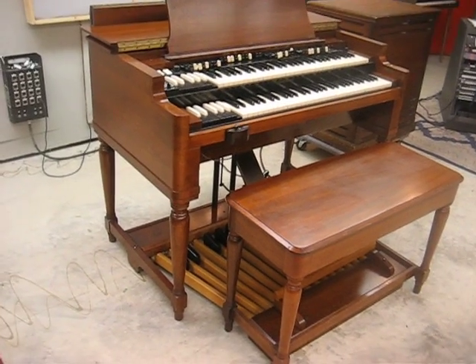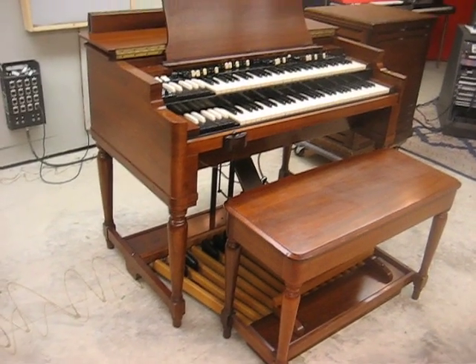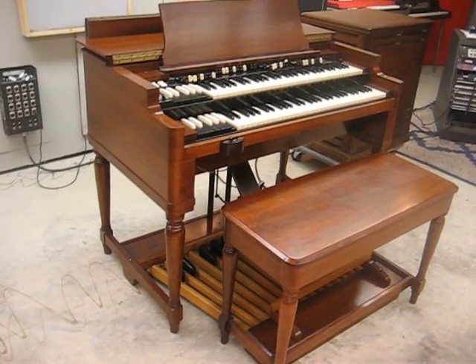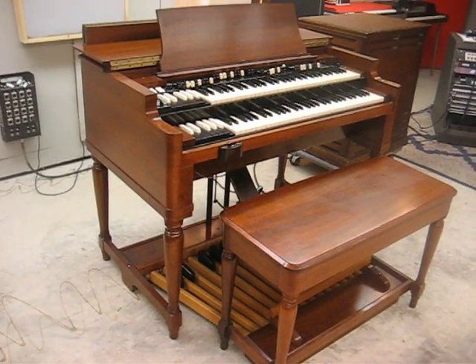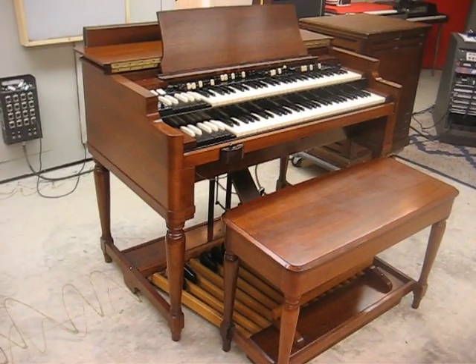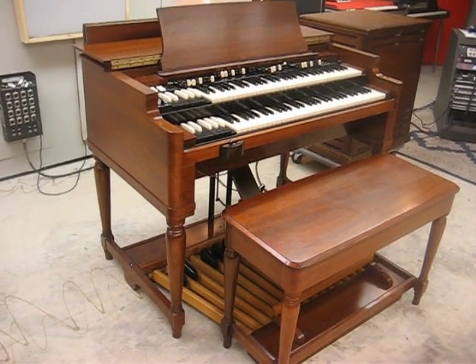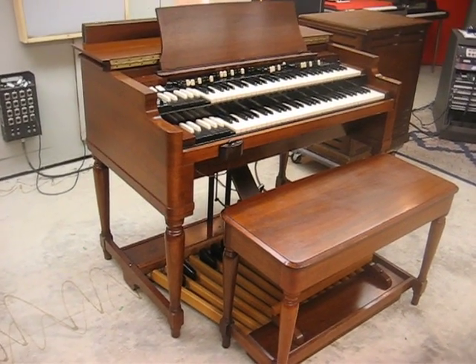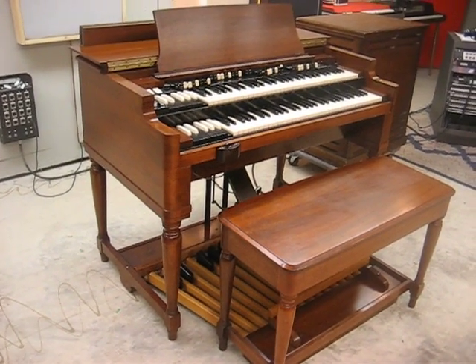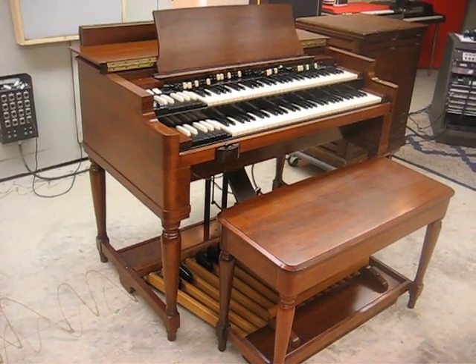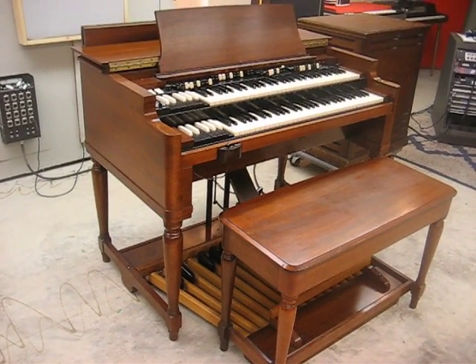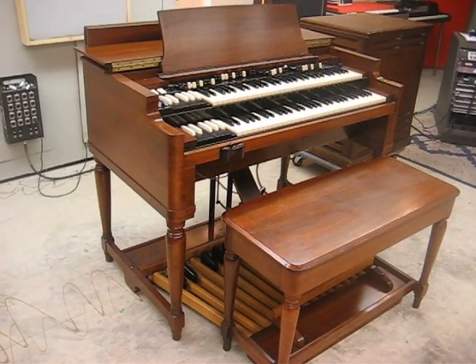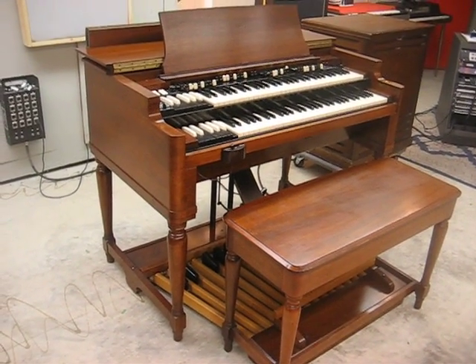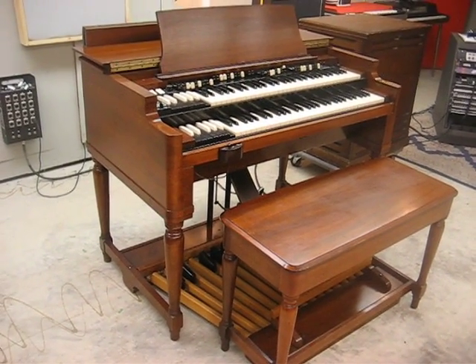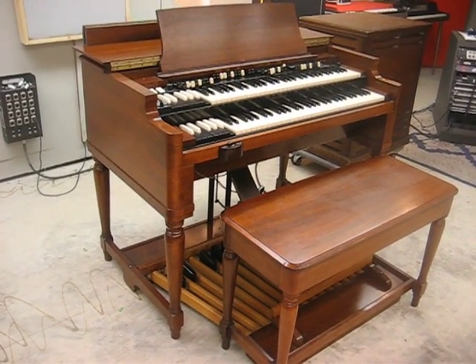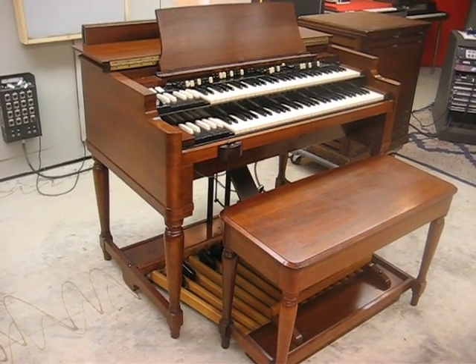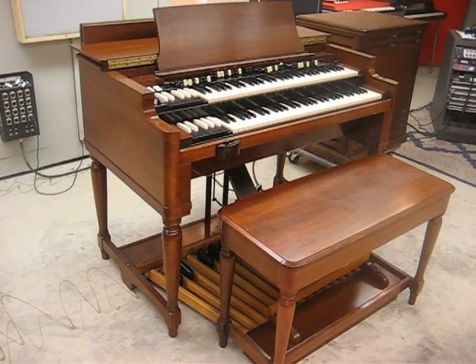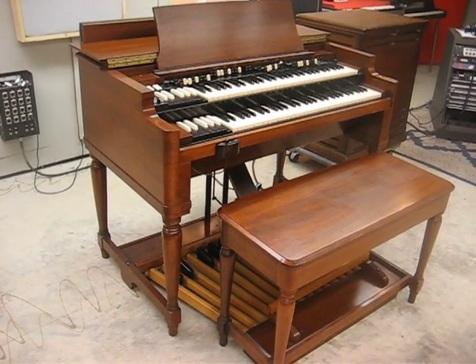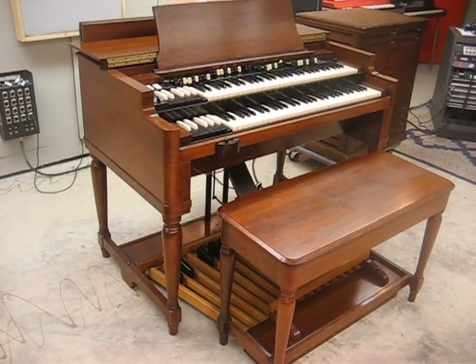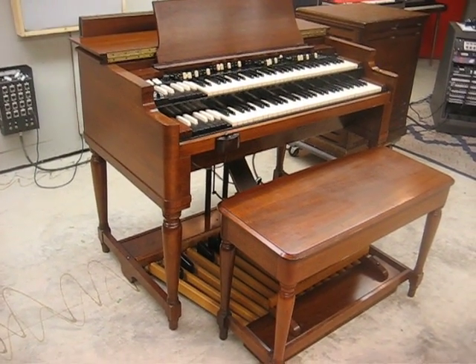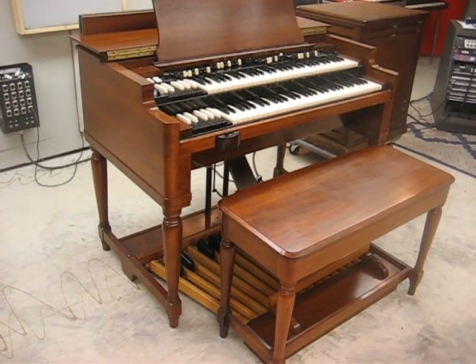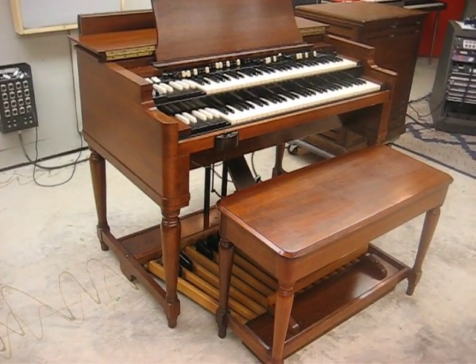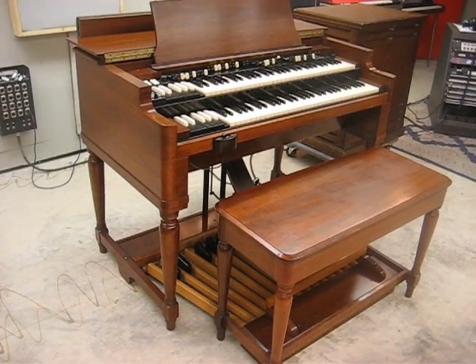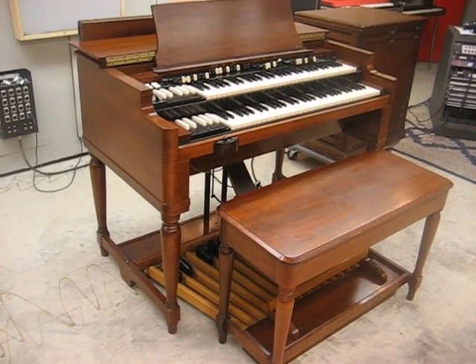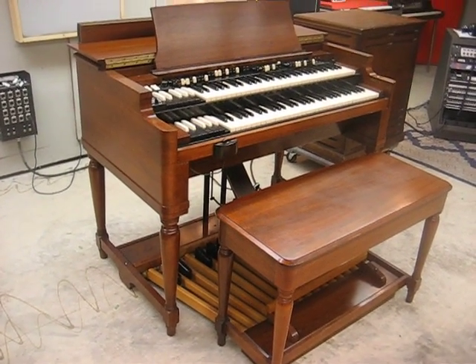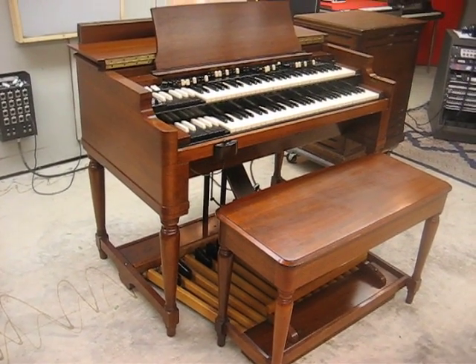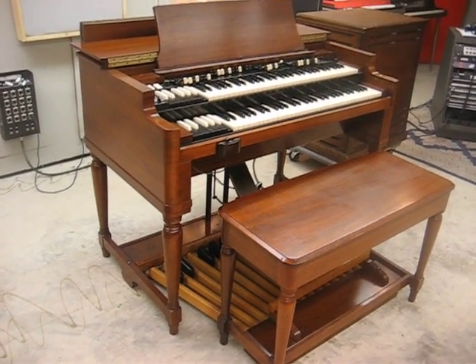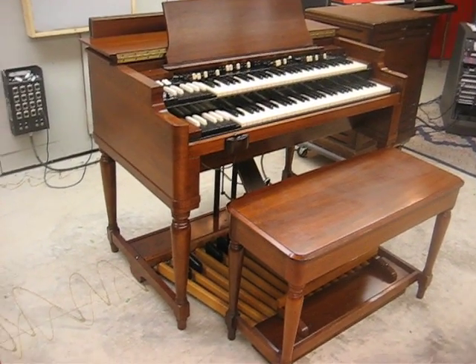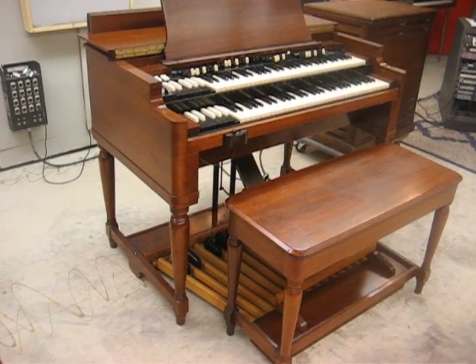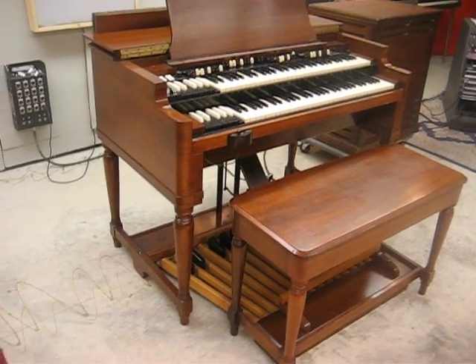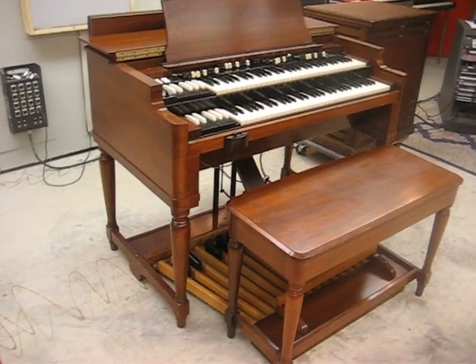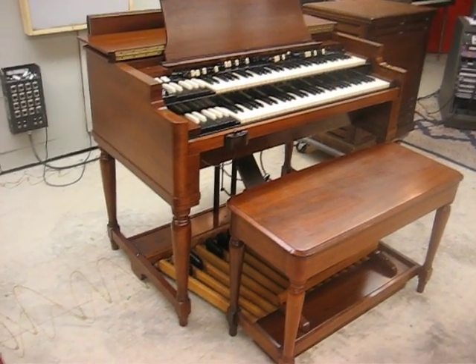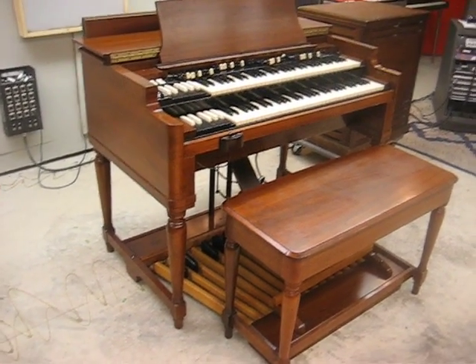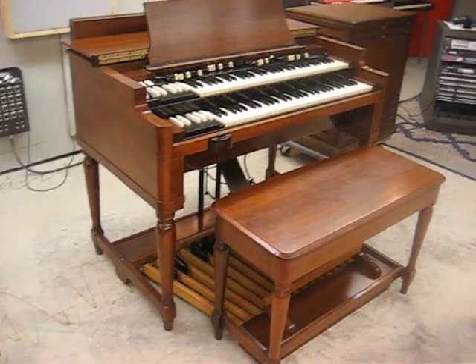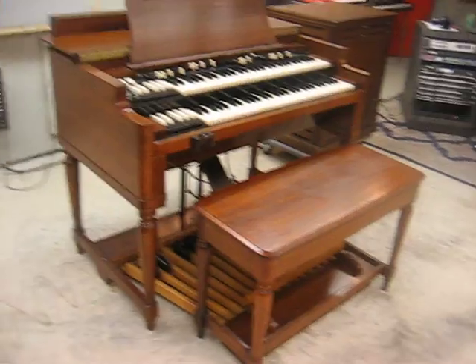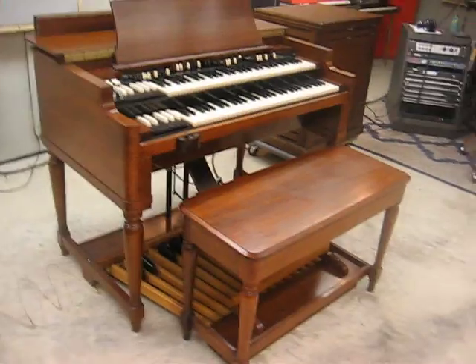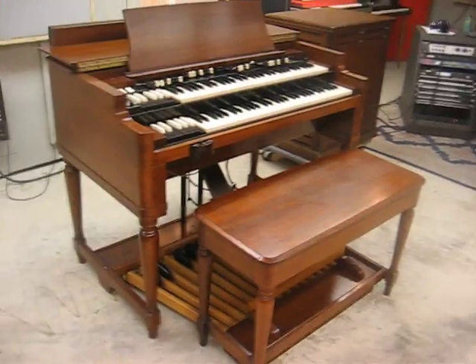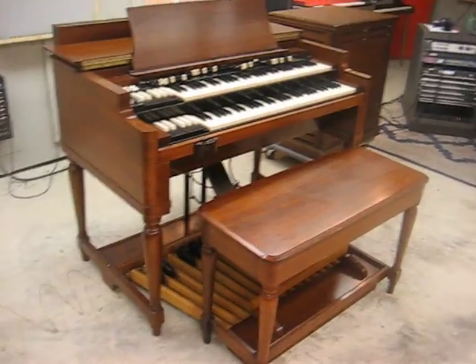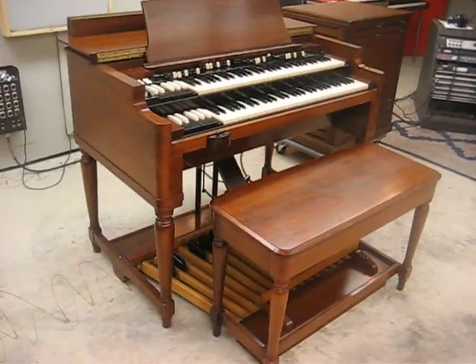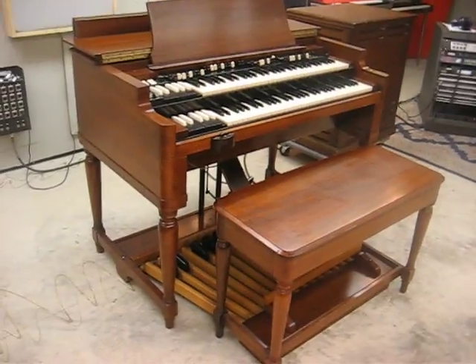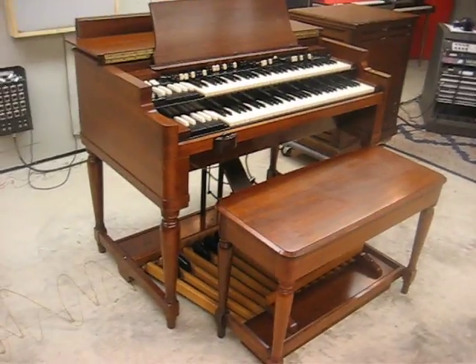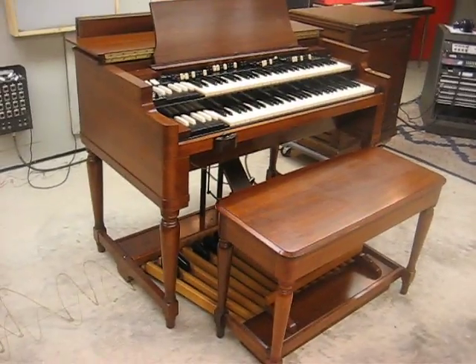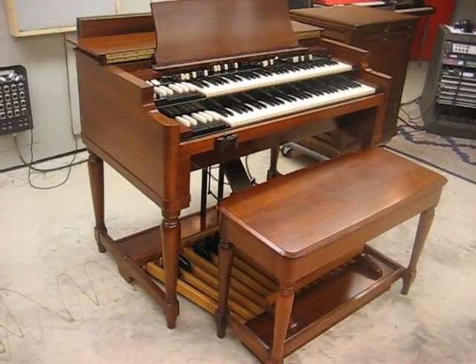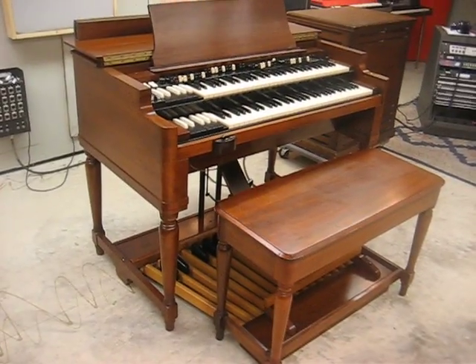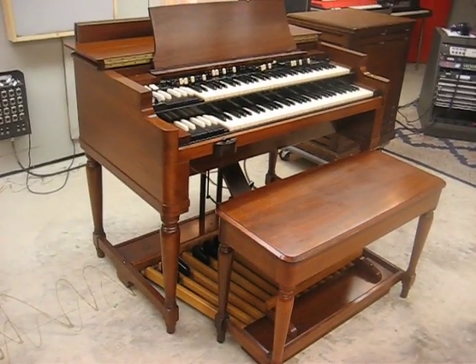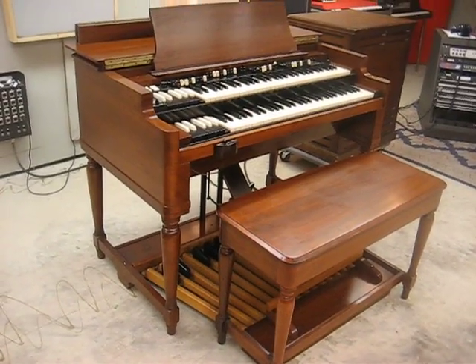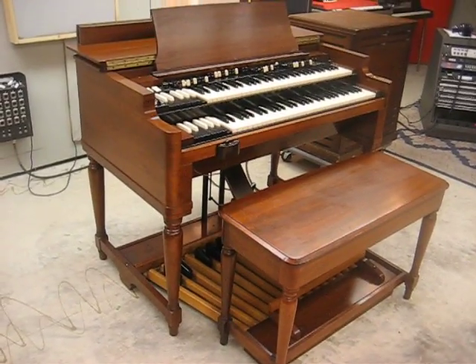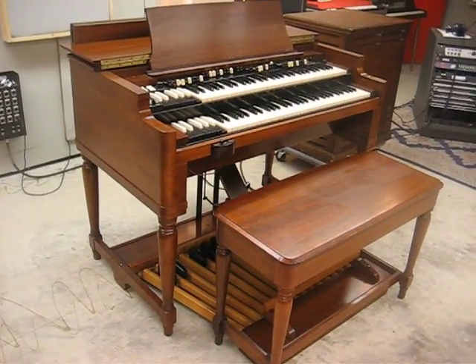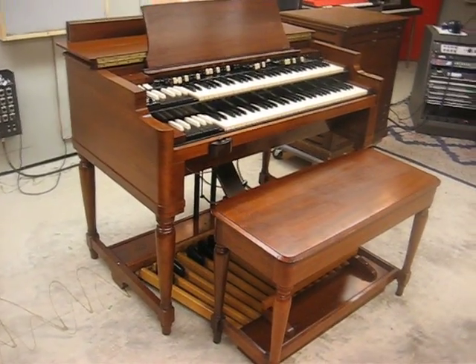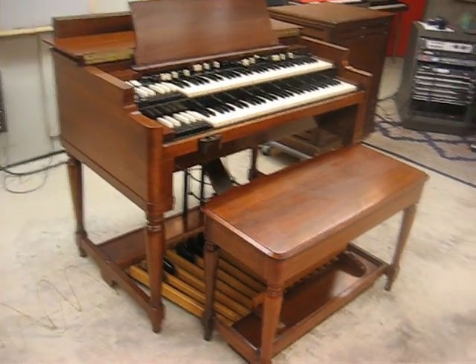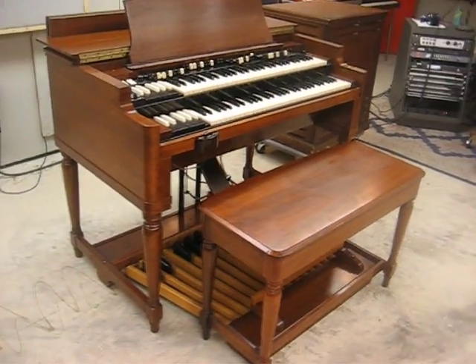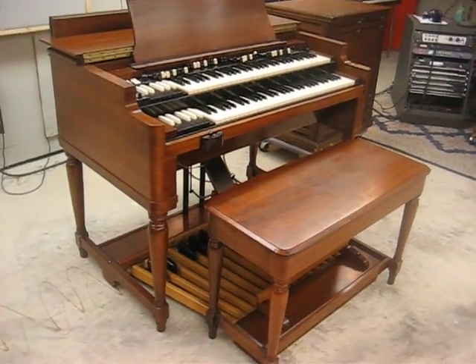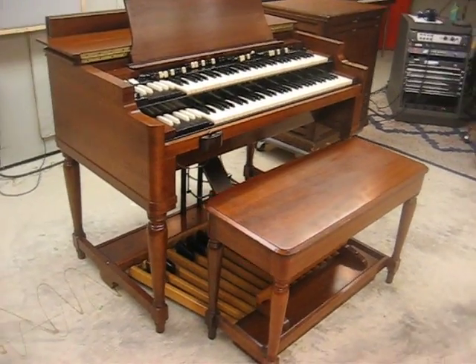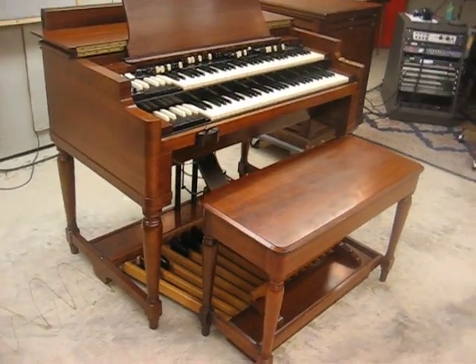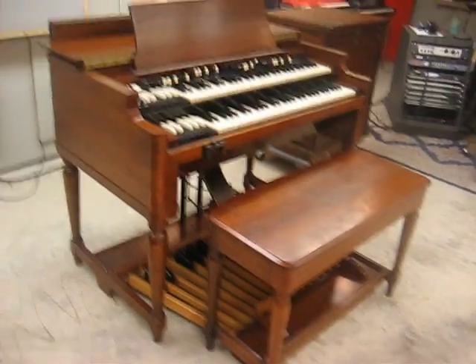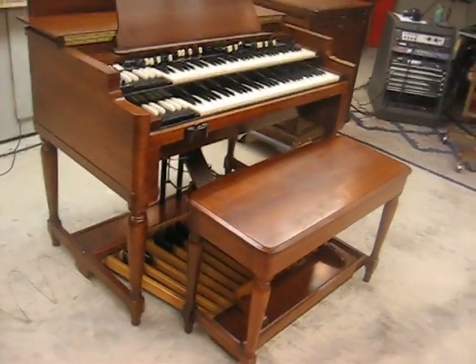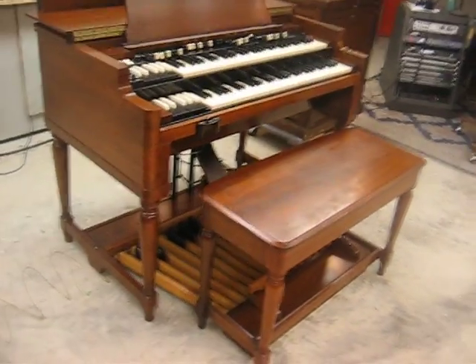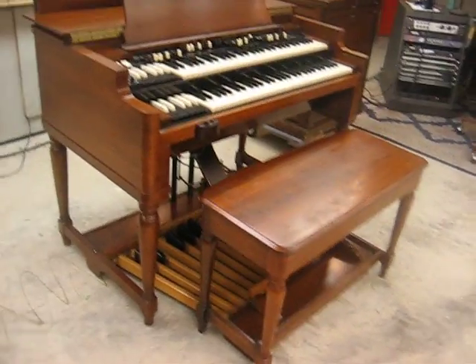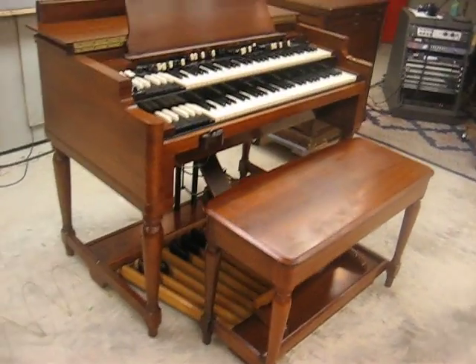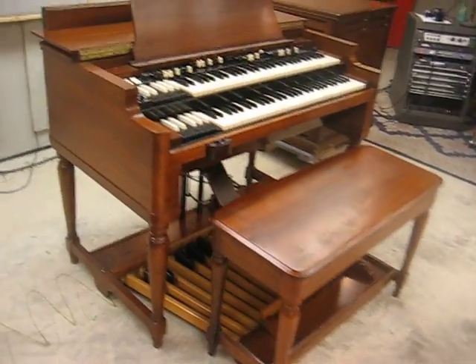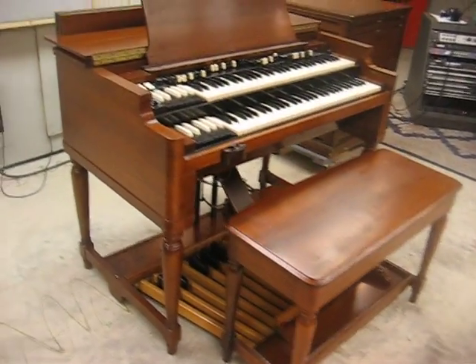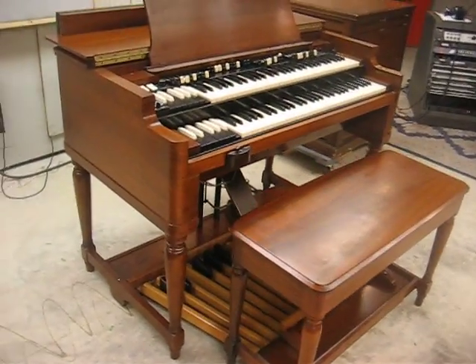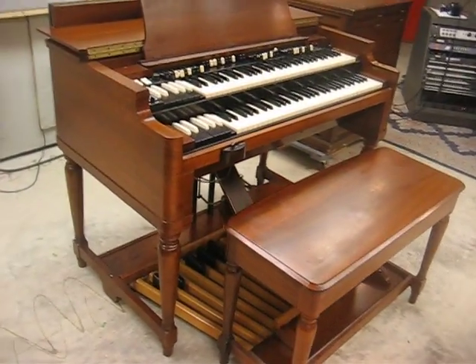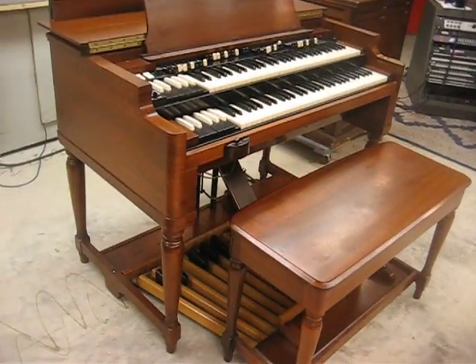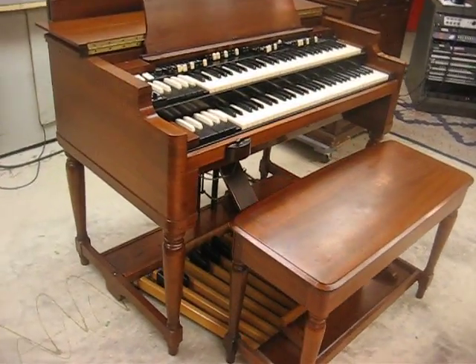Here's the 1950 Hammond B2 Organ. I'll give you a little cosmetic tour and then I'll give you a demonstration.